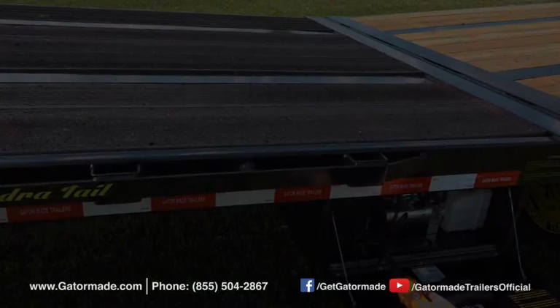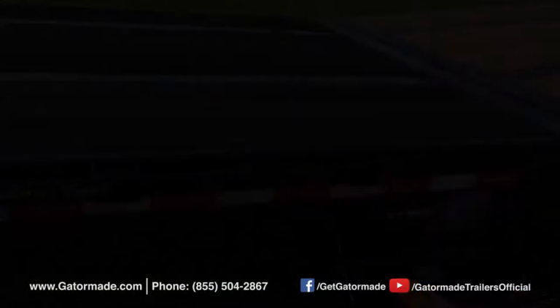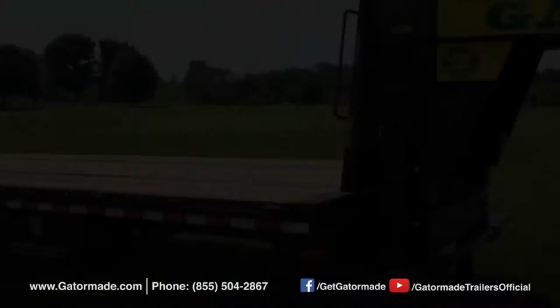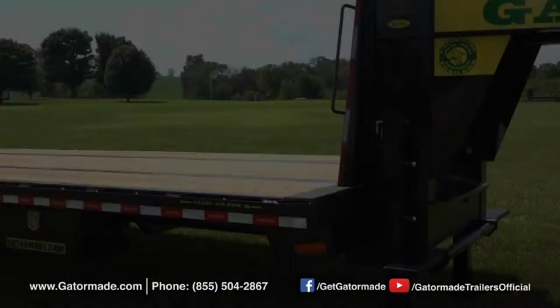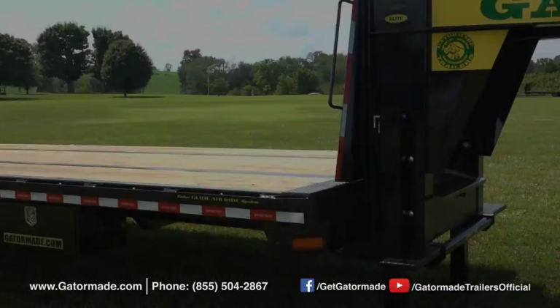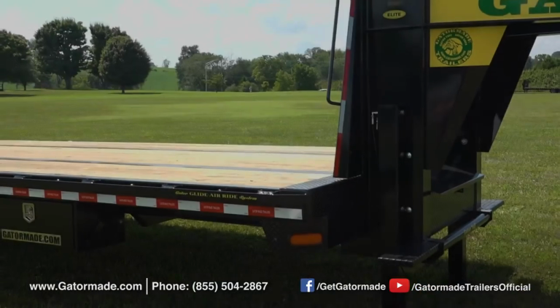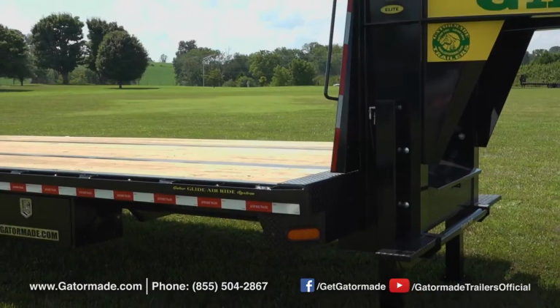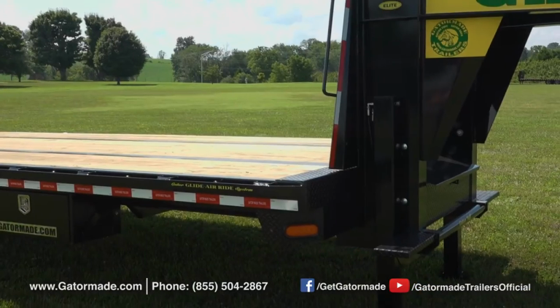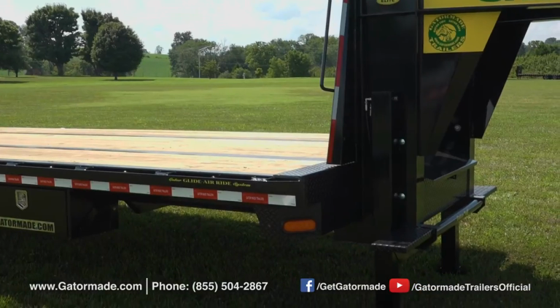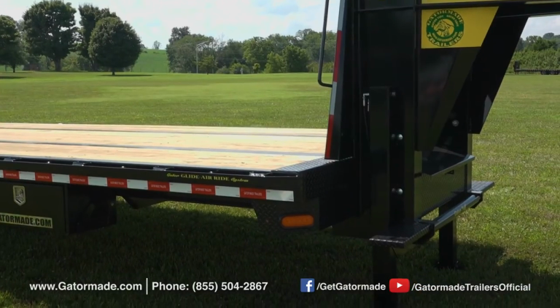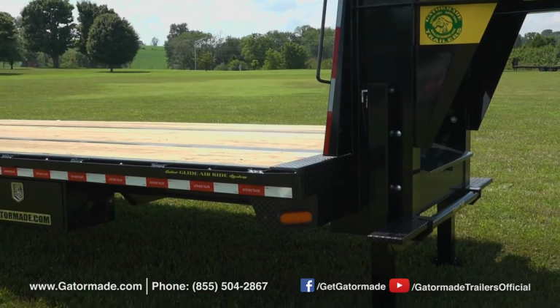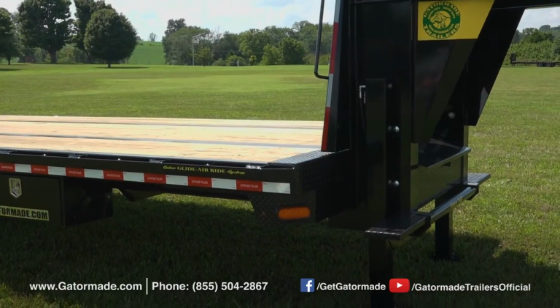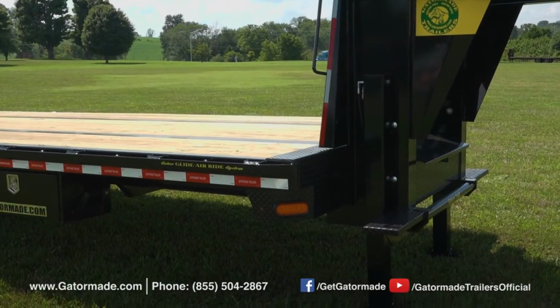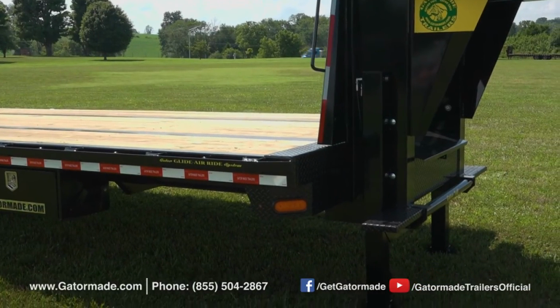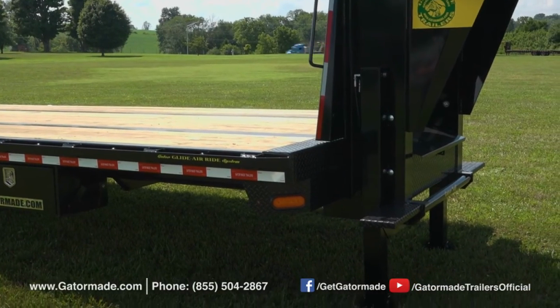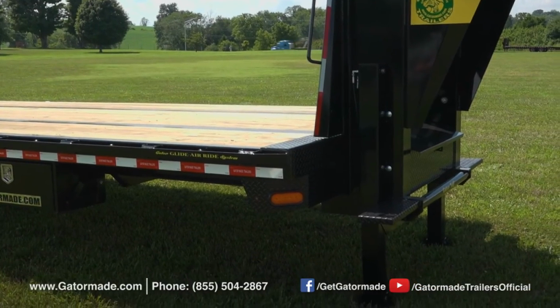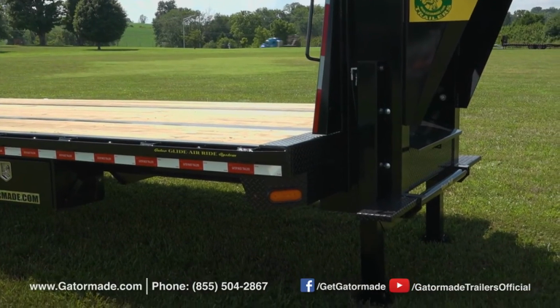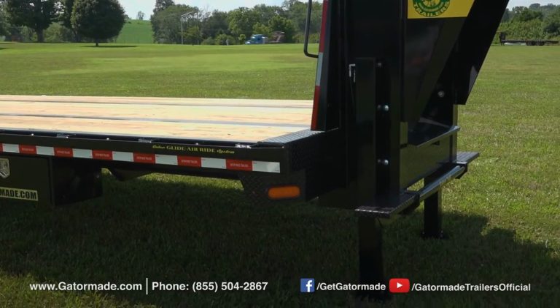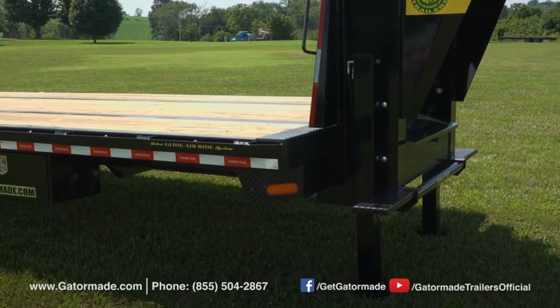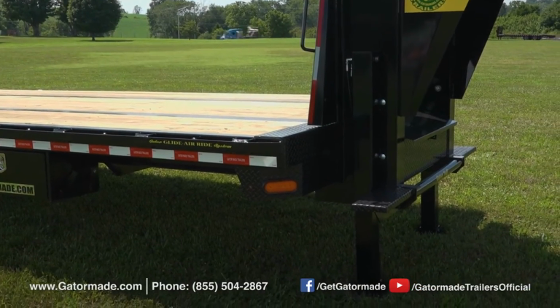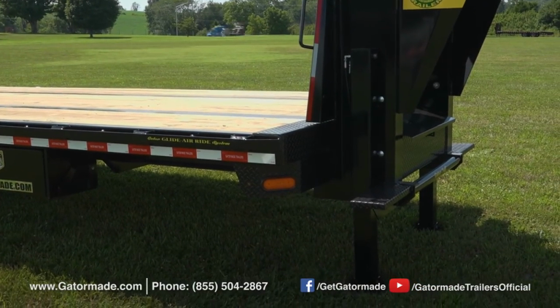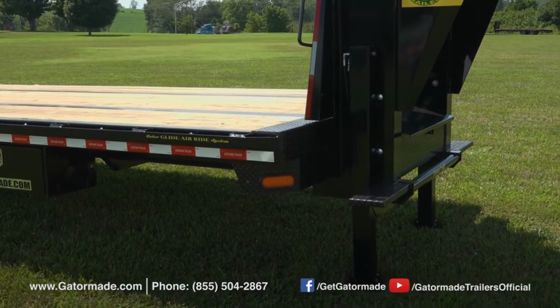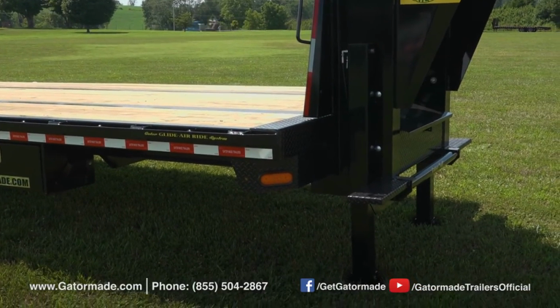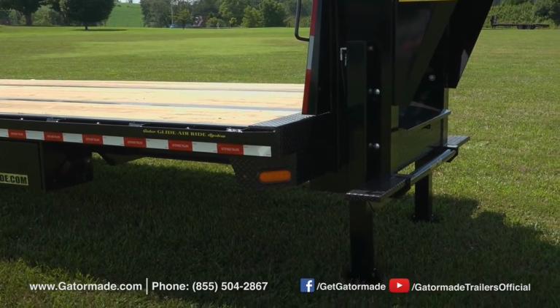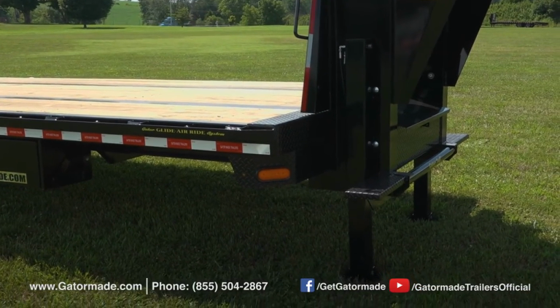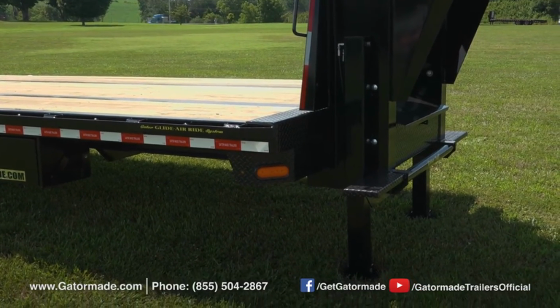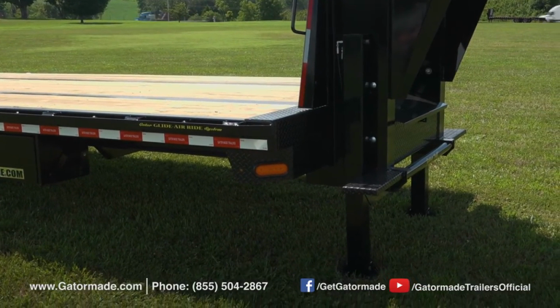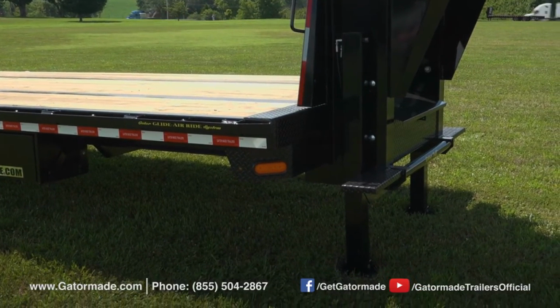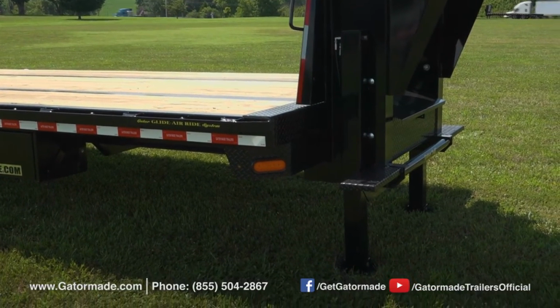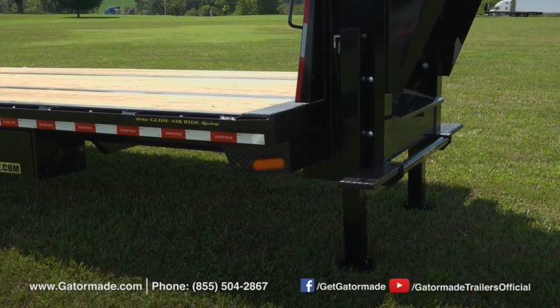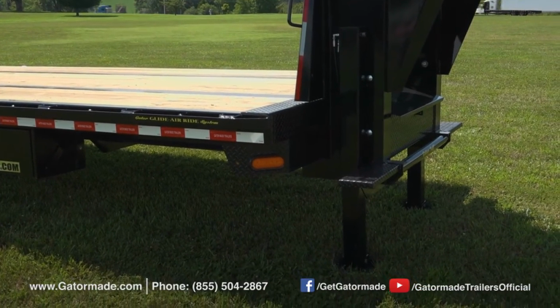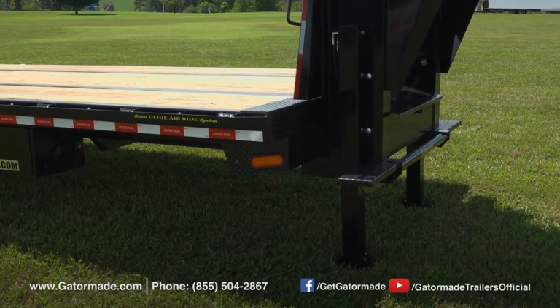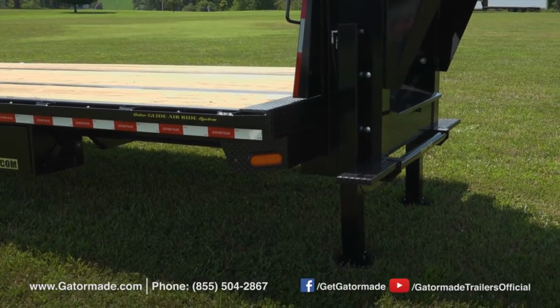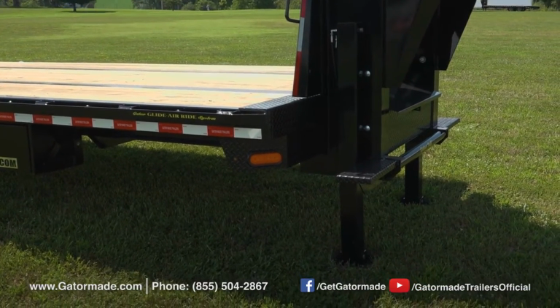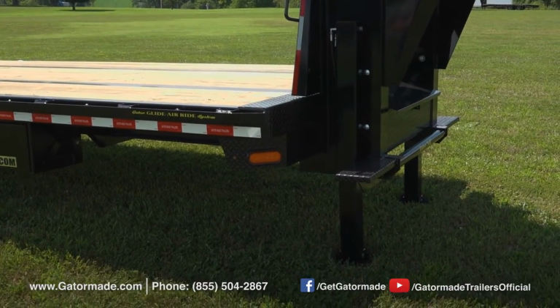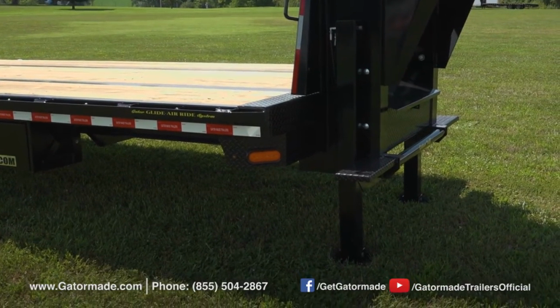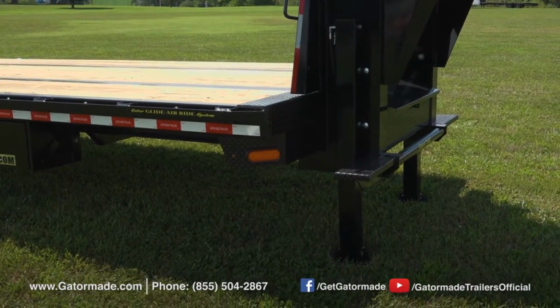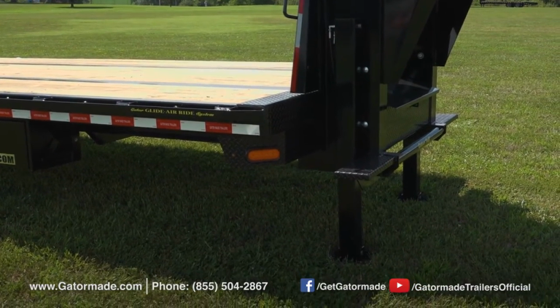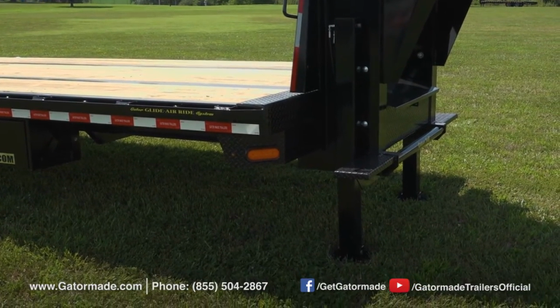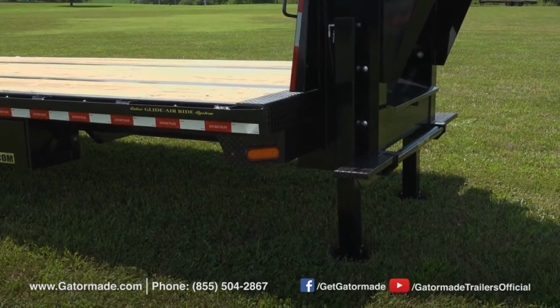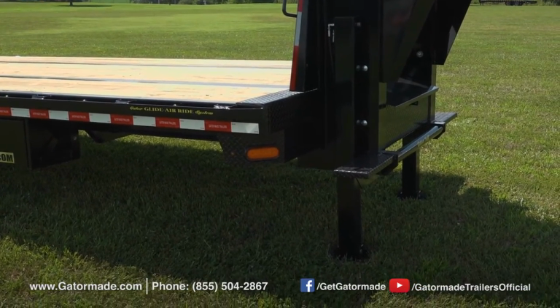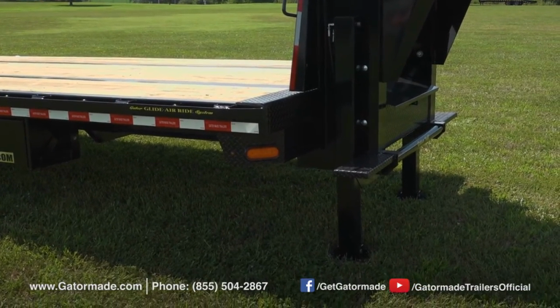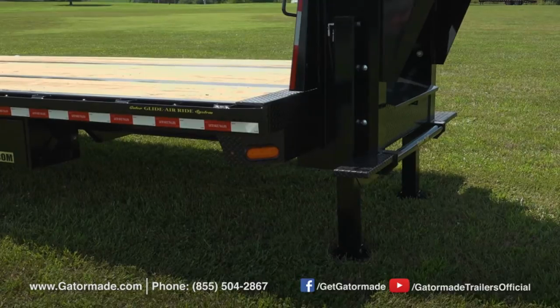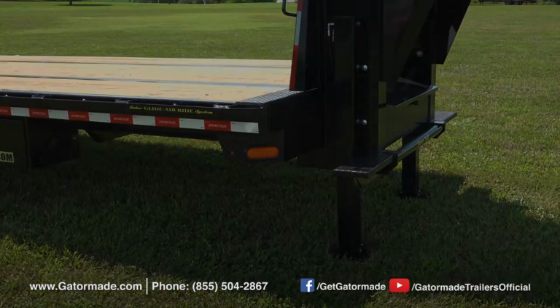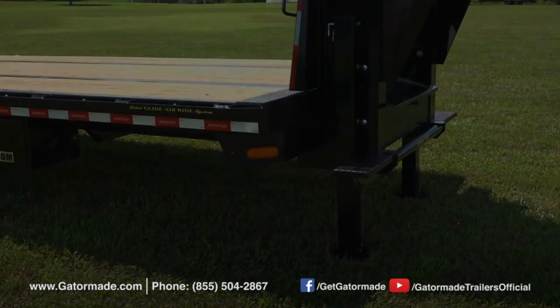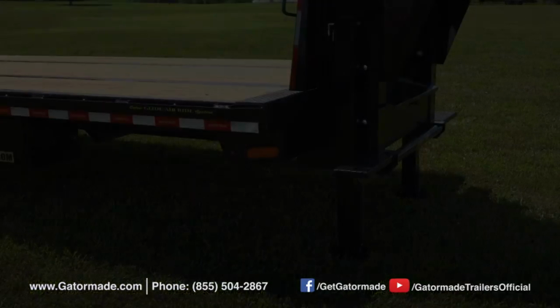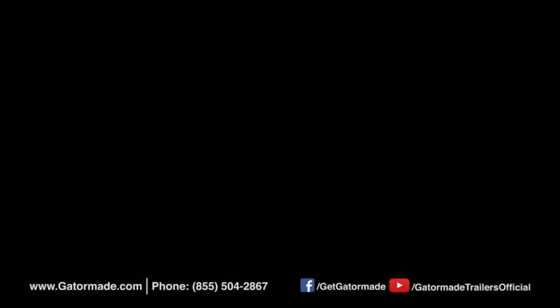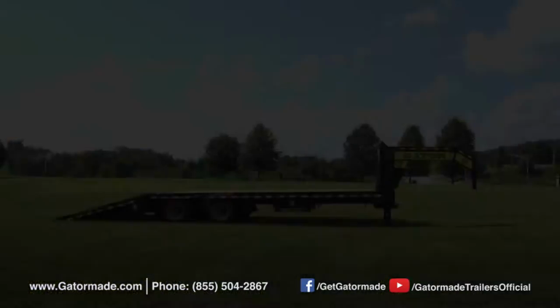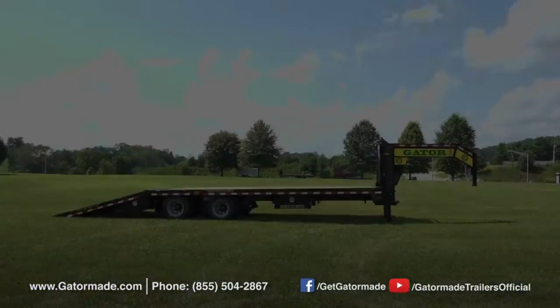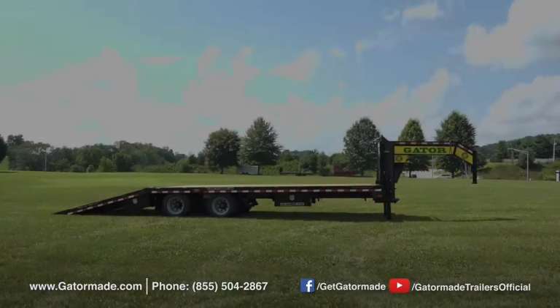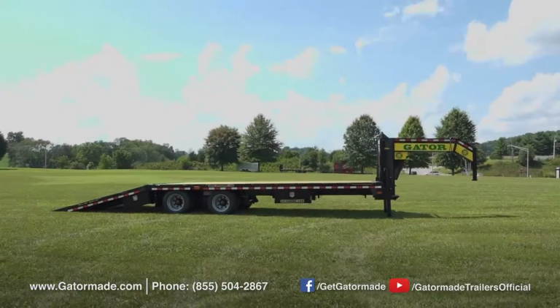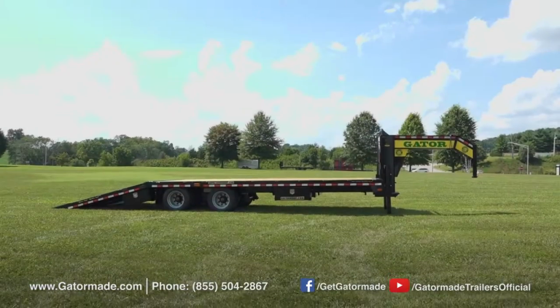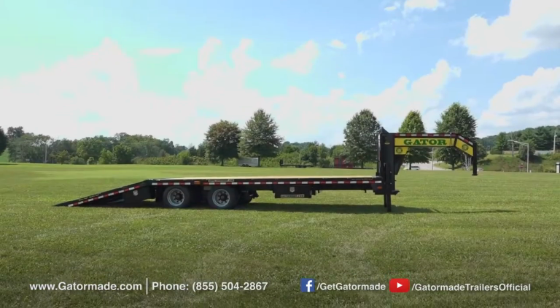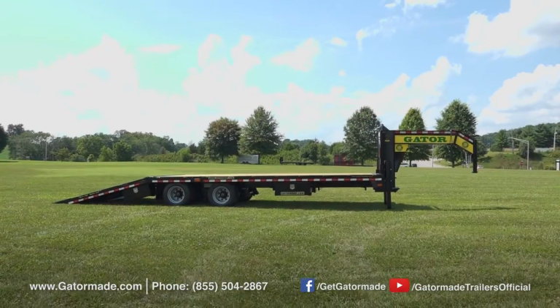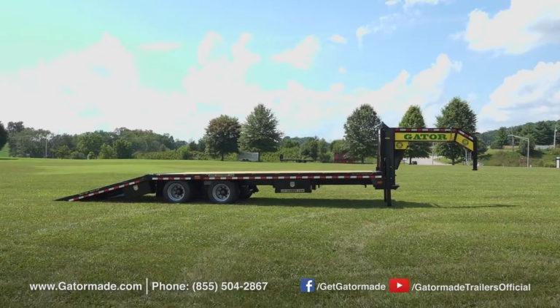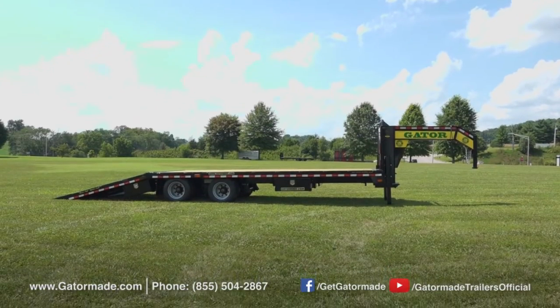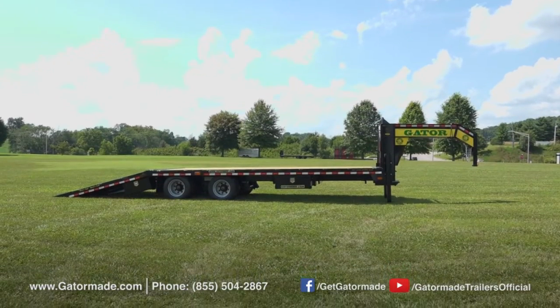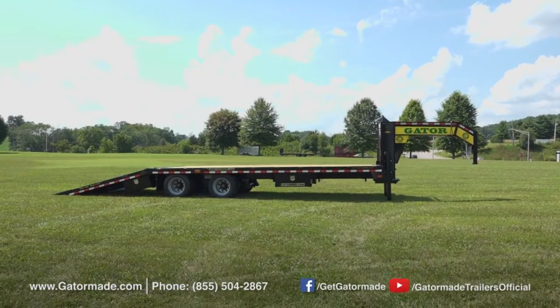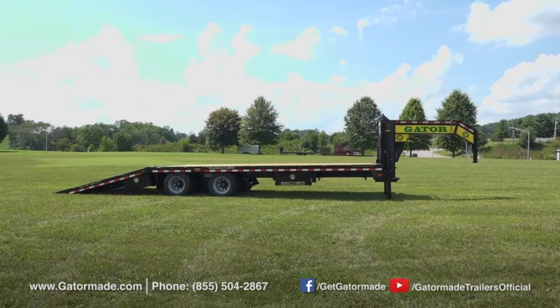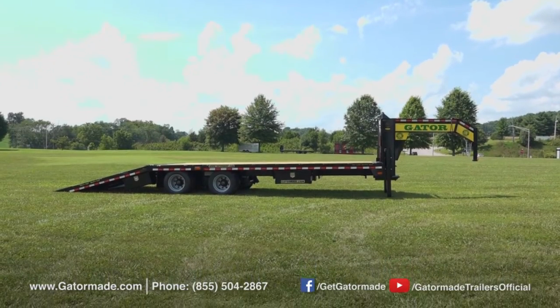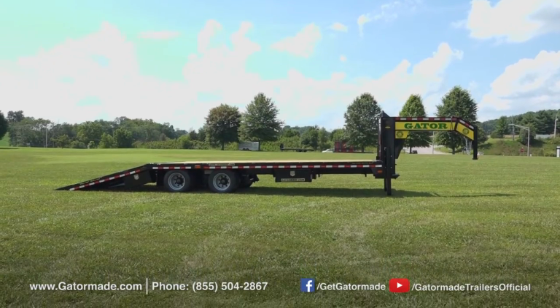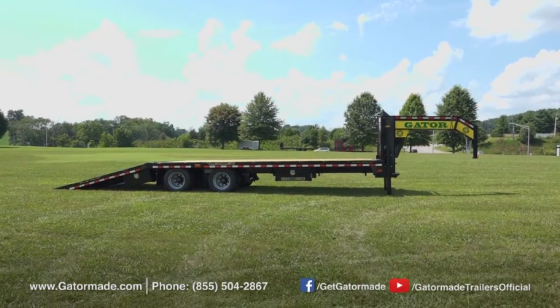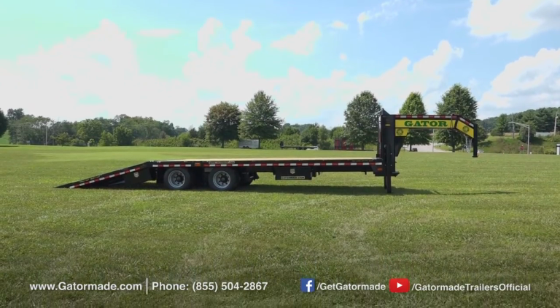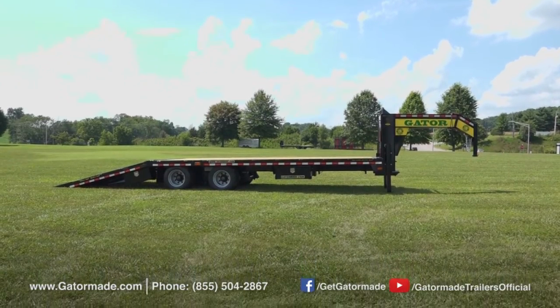This gooseneck also features Bigfoot hydraulic jacks. These jacks are great for those who want to hook up and unhook quickly and easily.